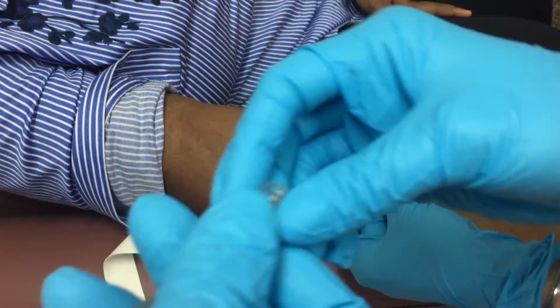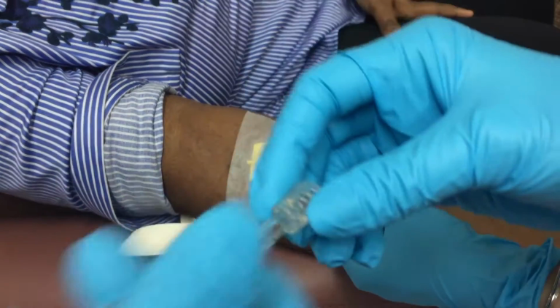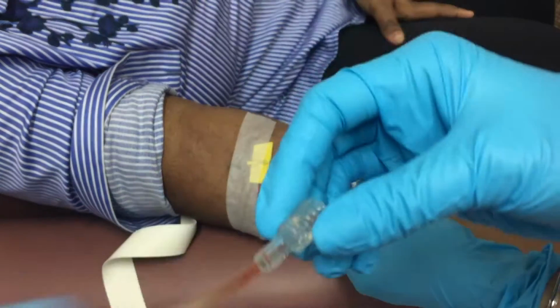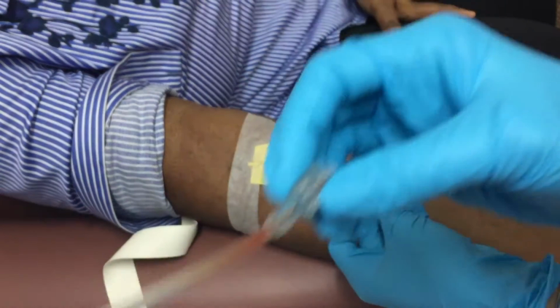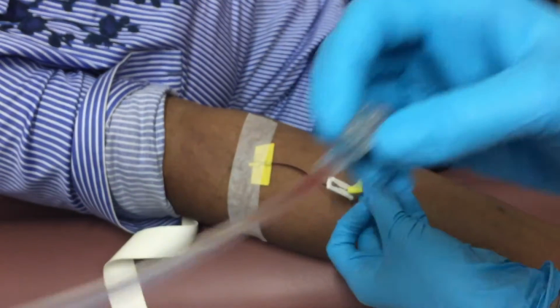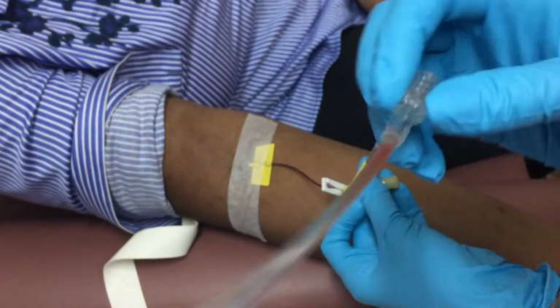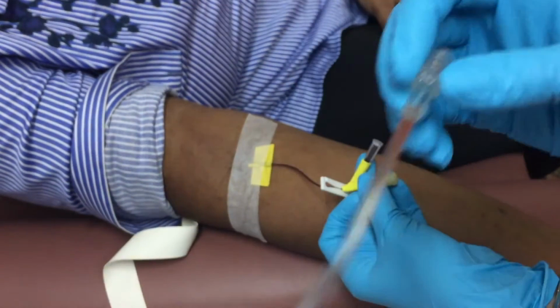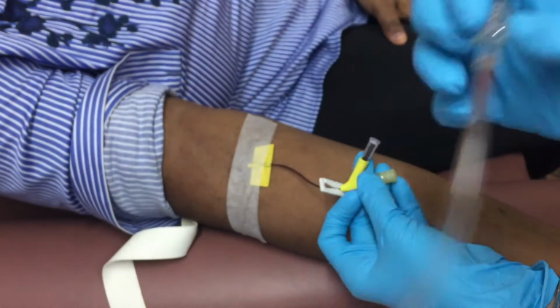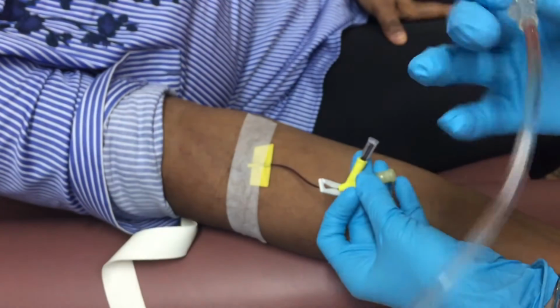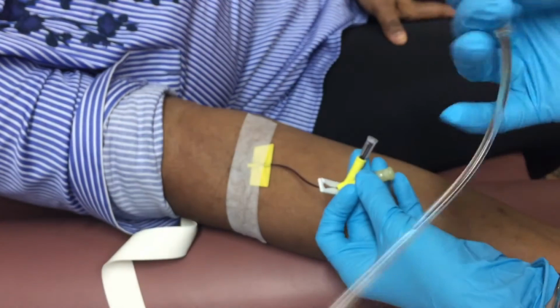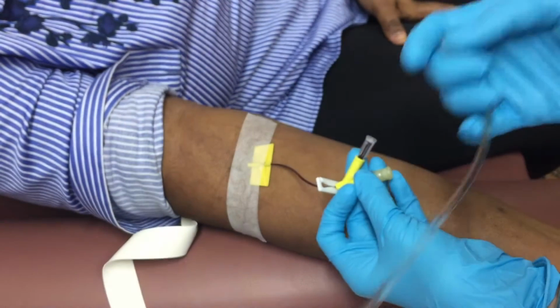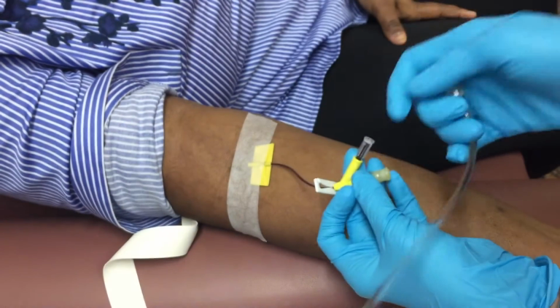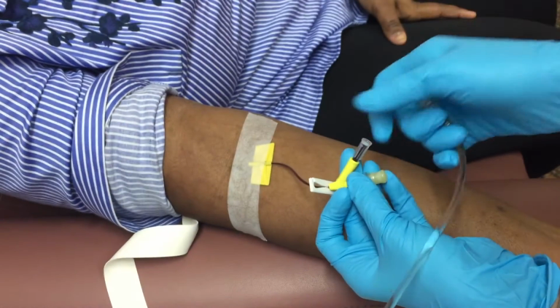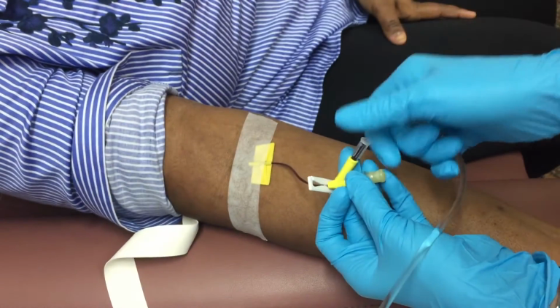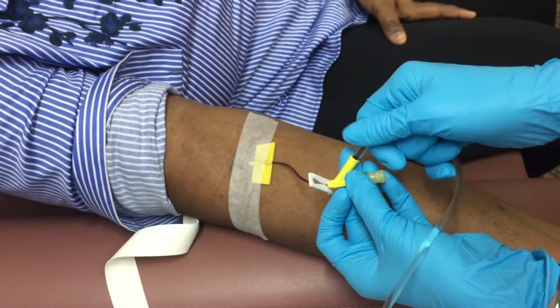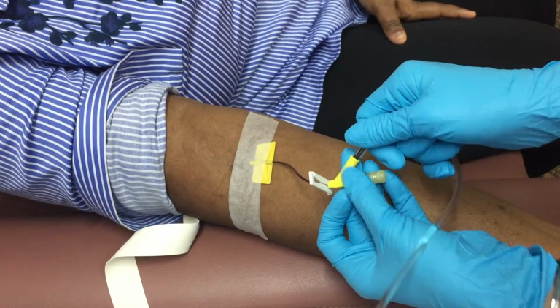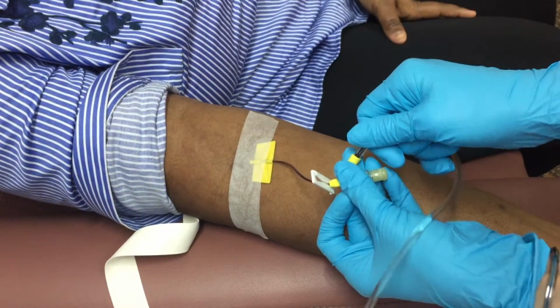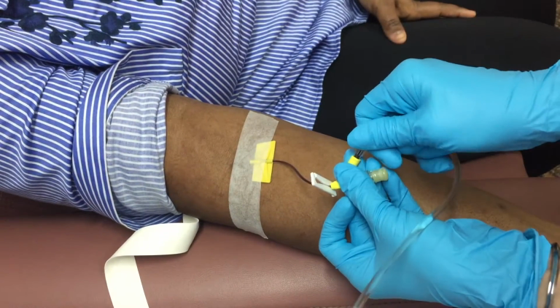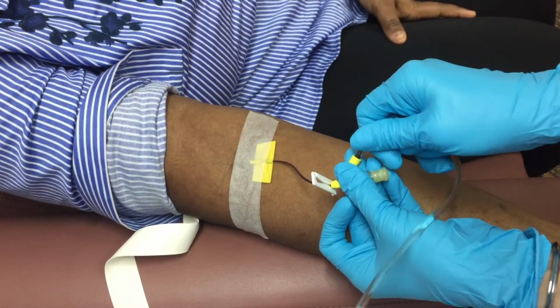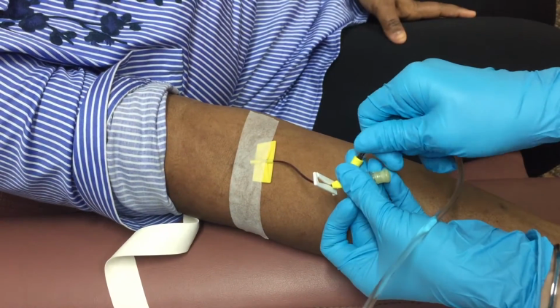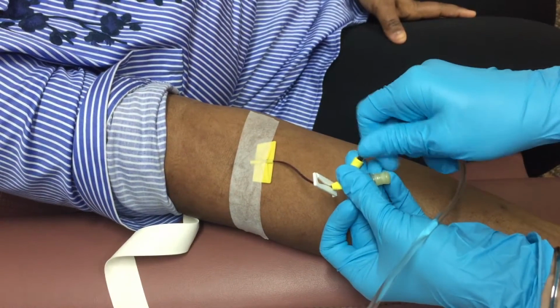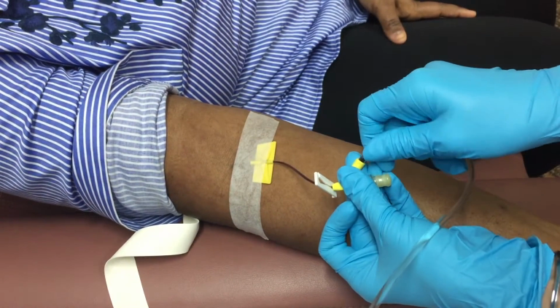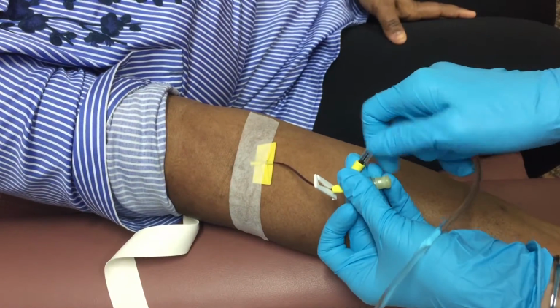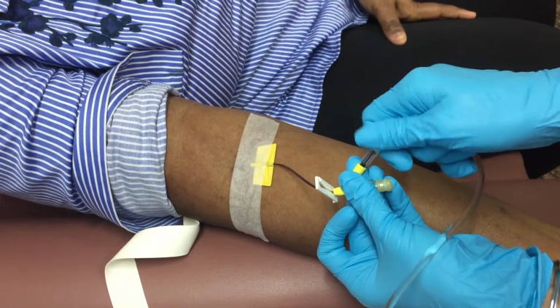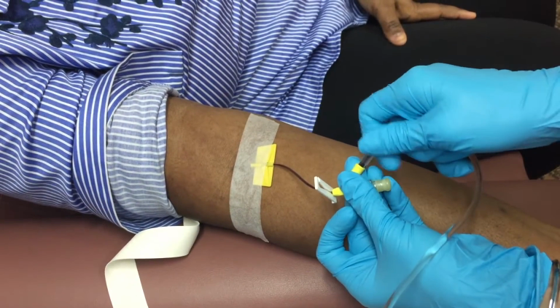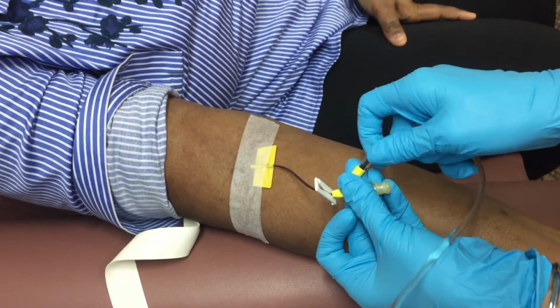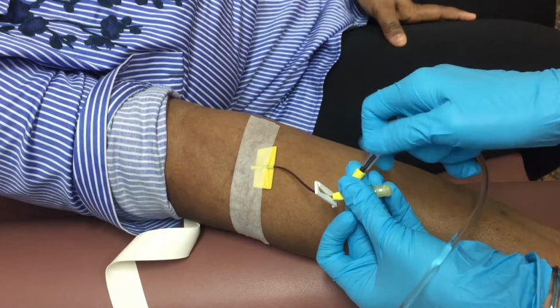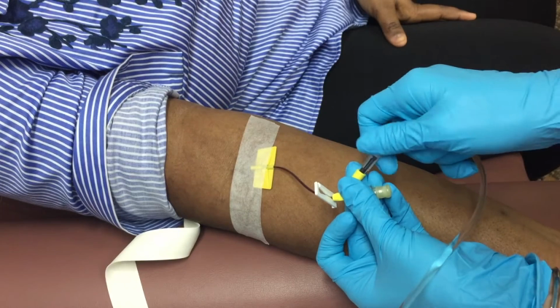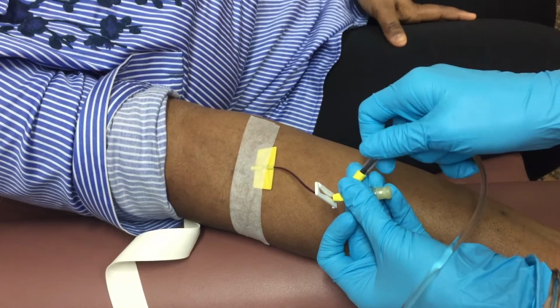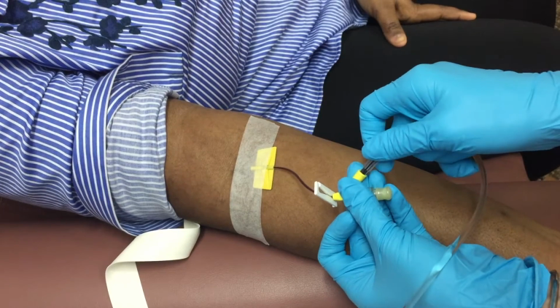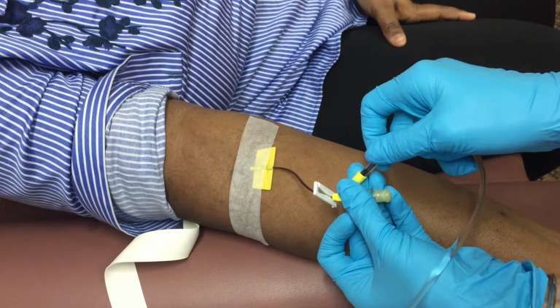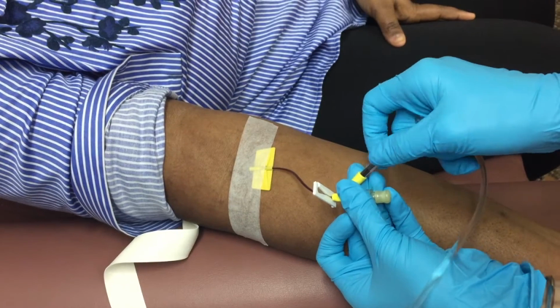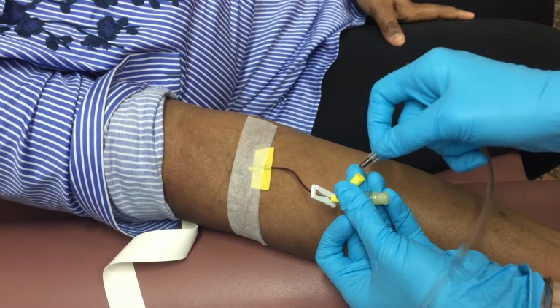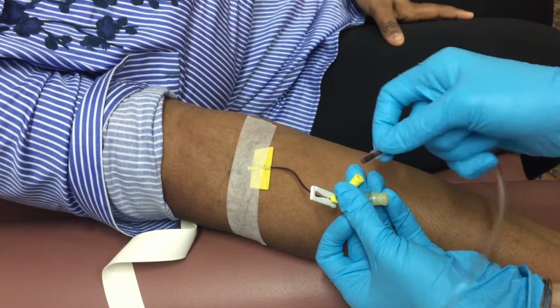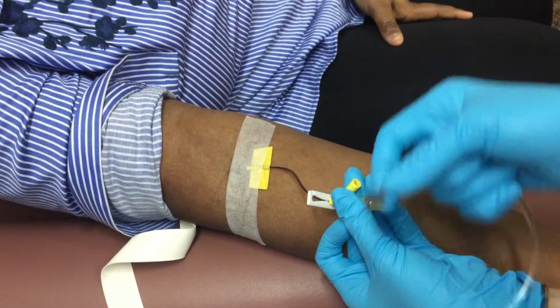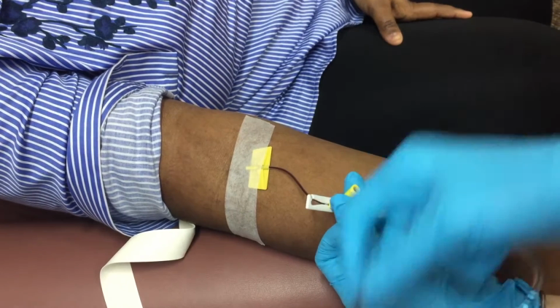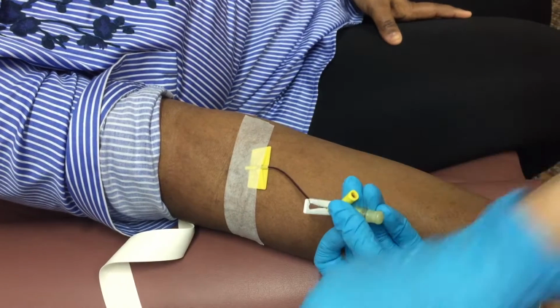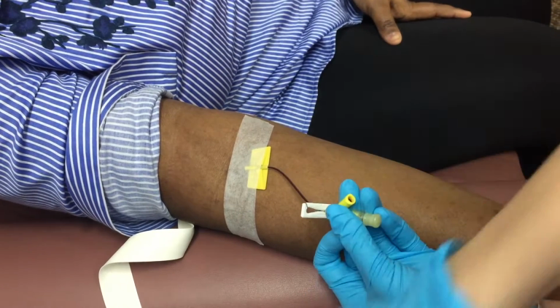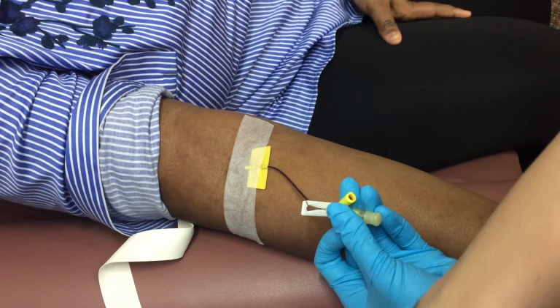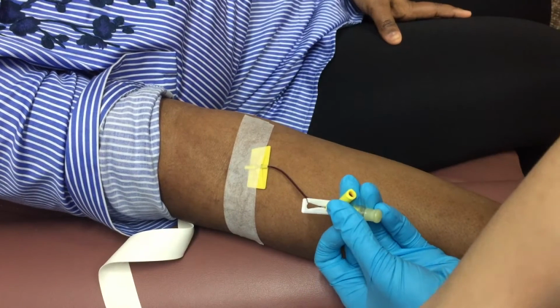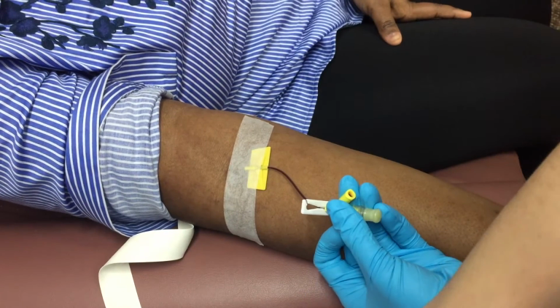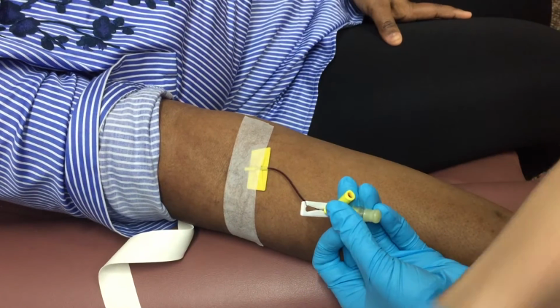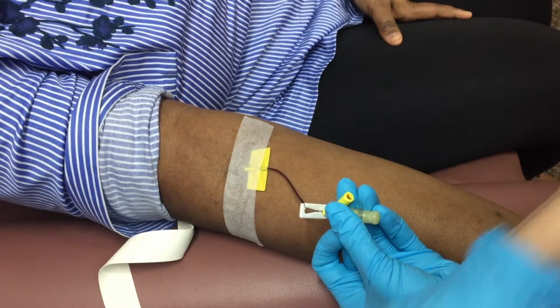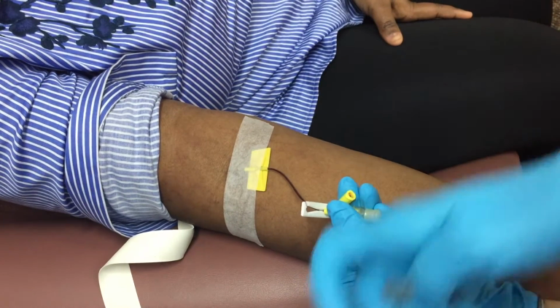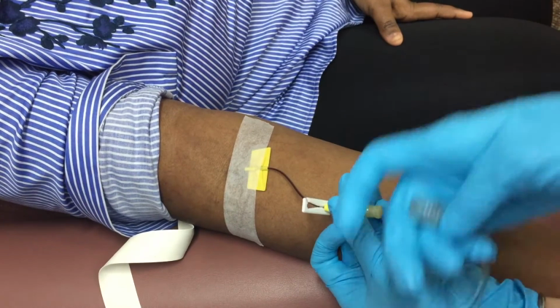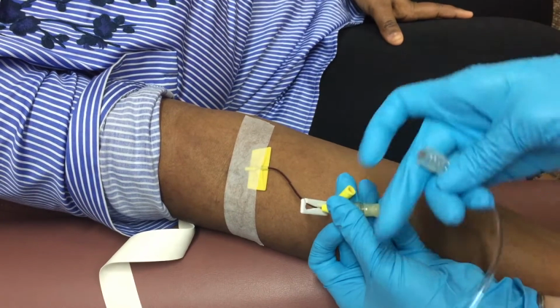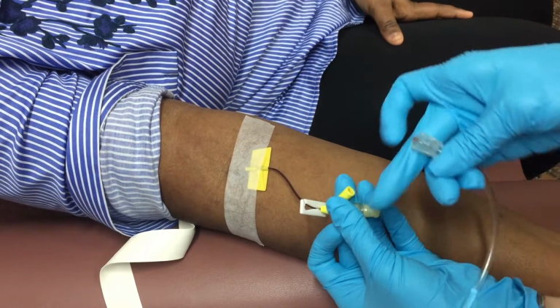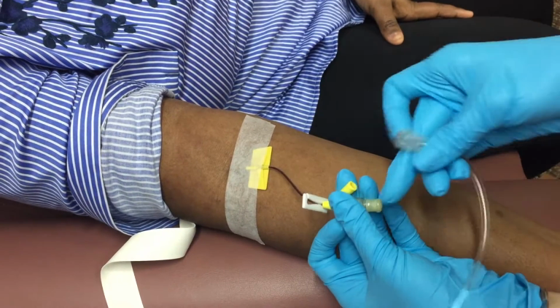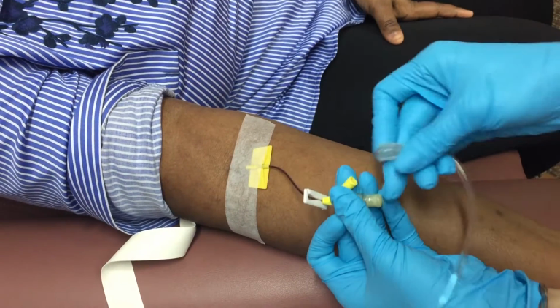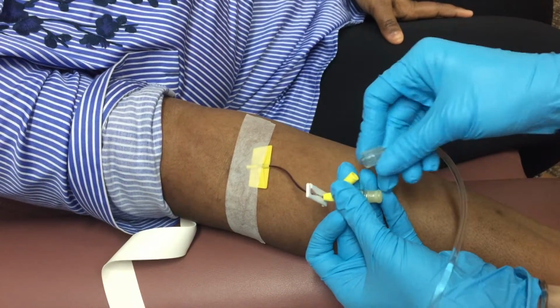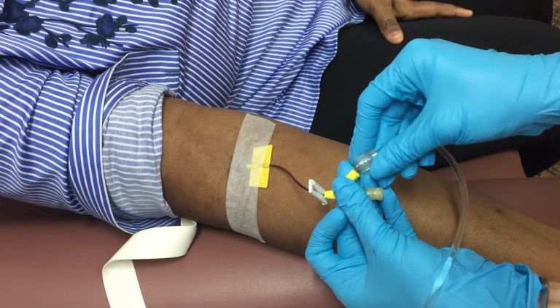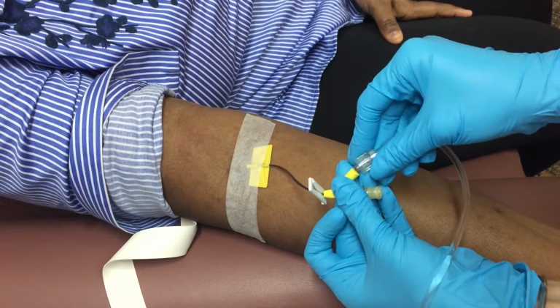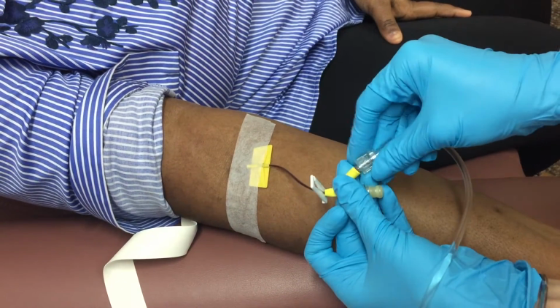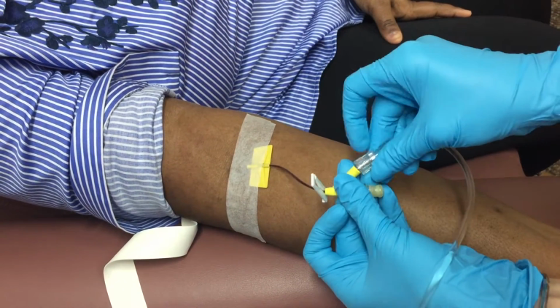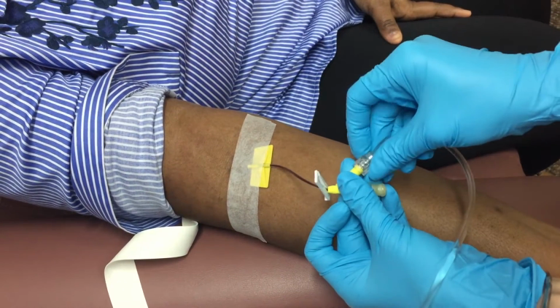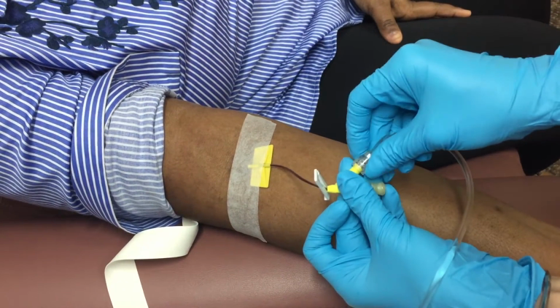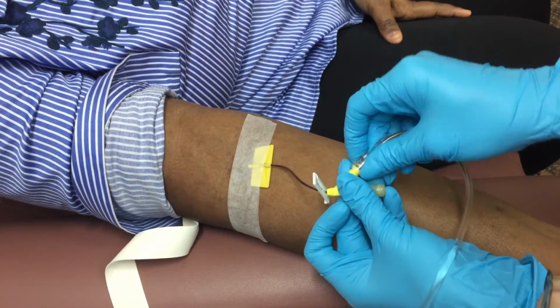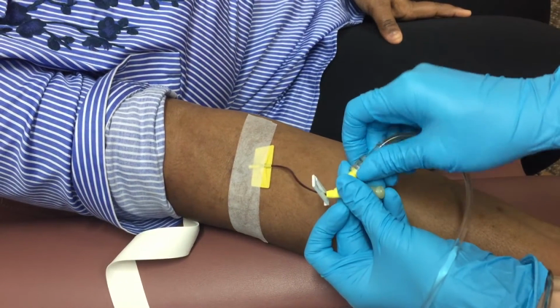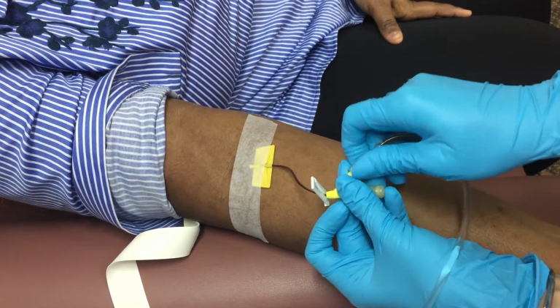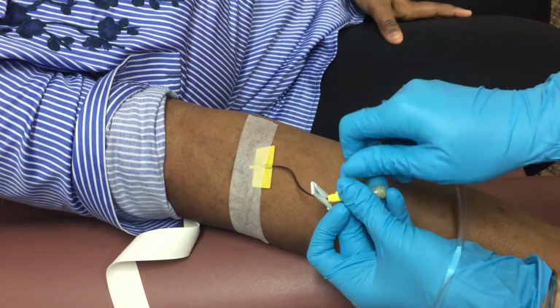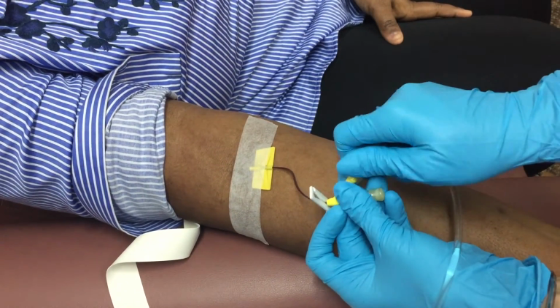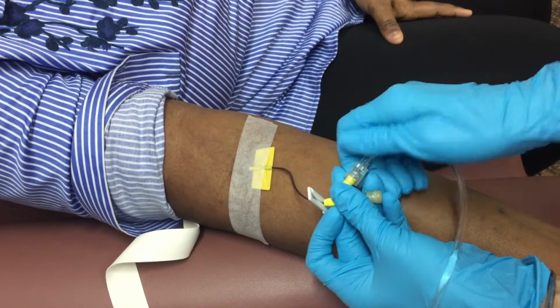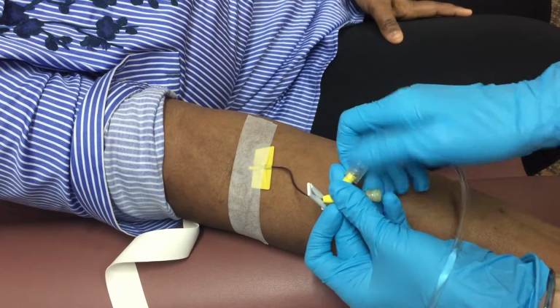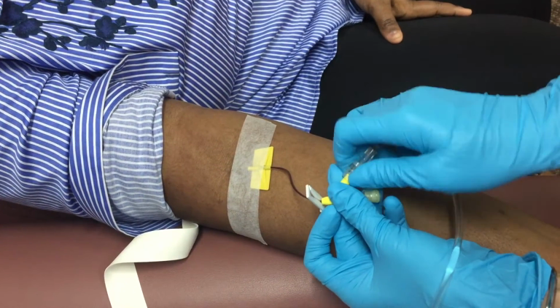After that, you're ready to test your IV line's flow ability. Connect to your drip and let it flow!